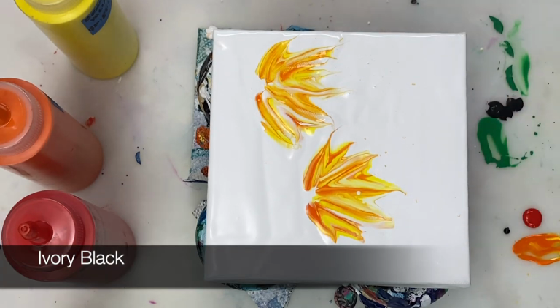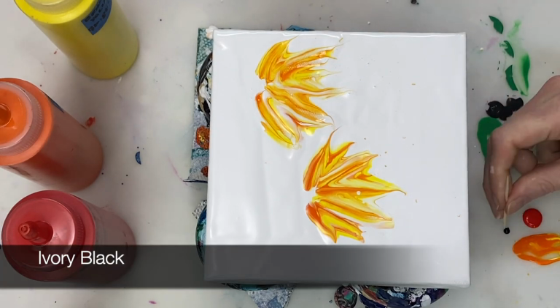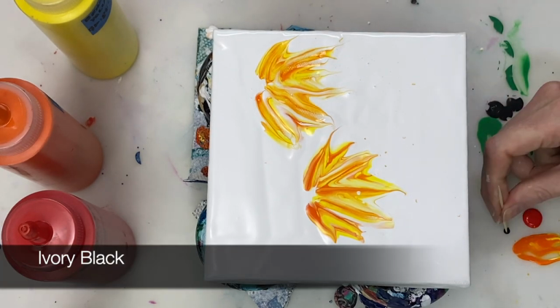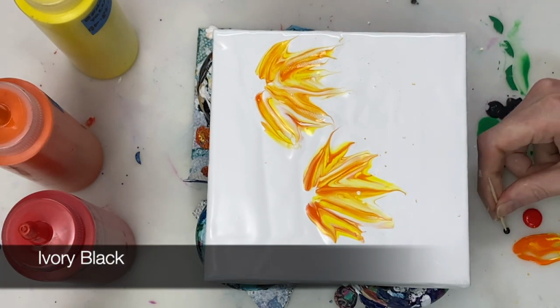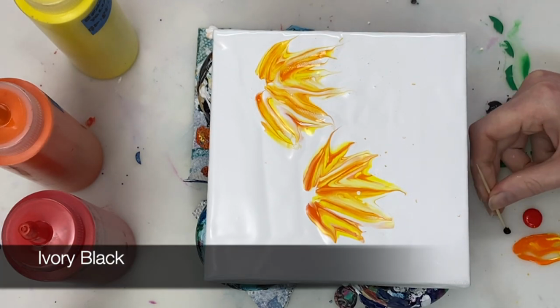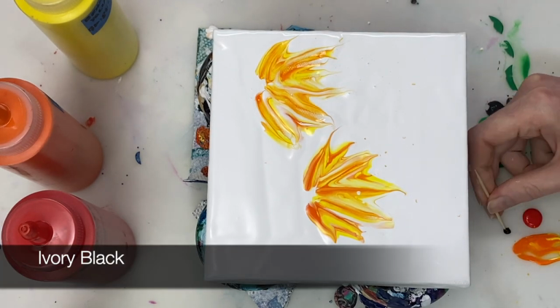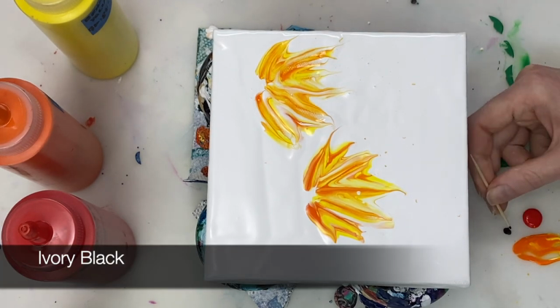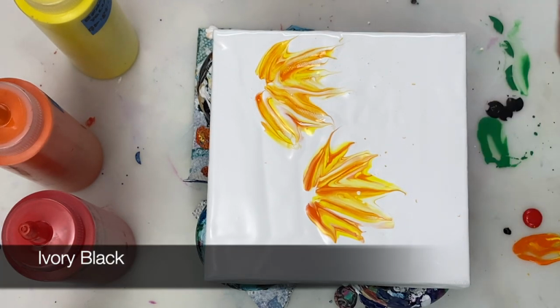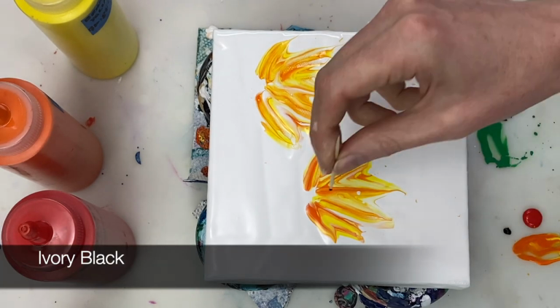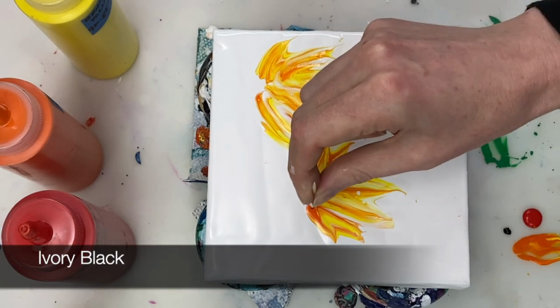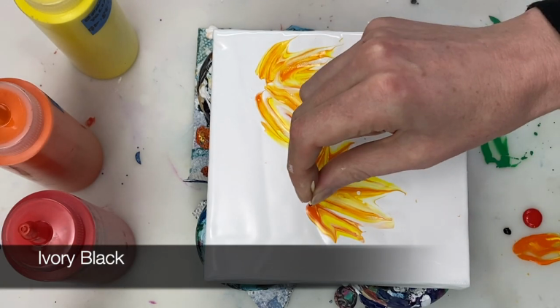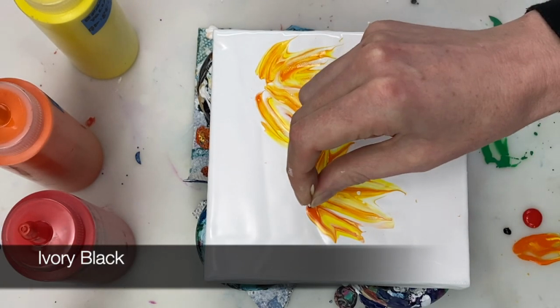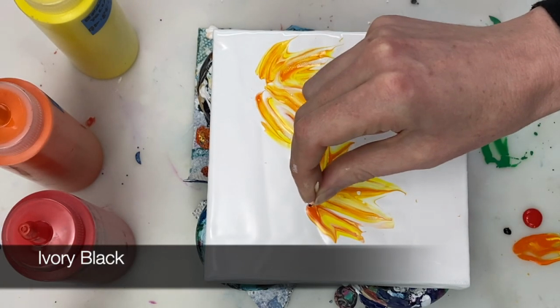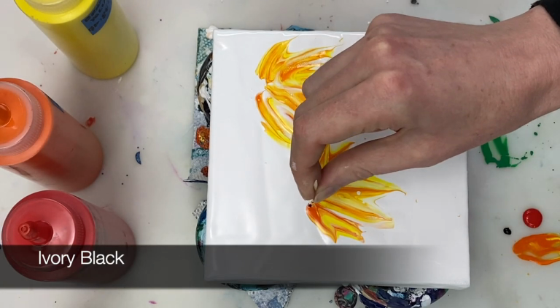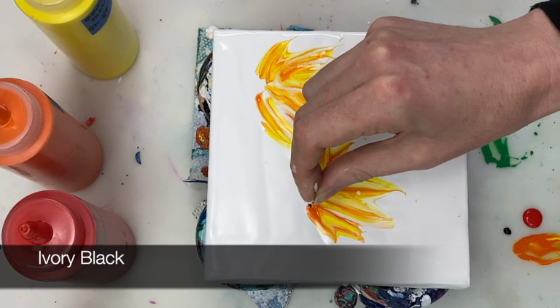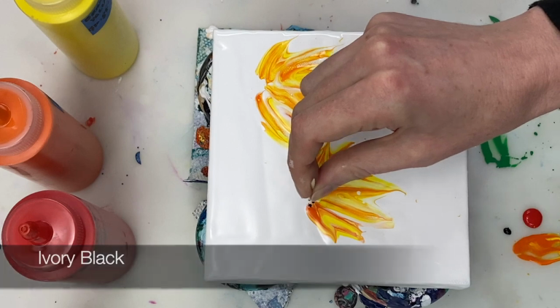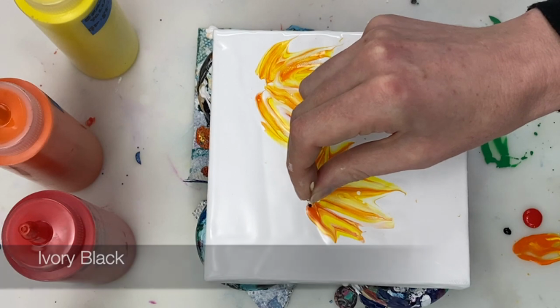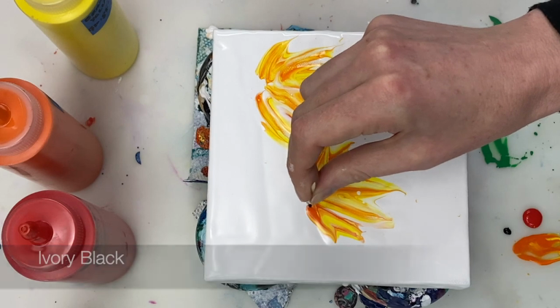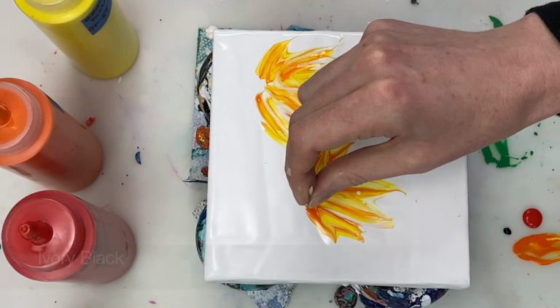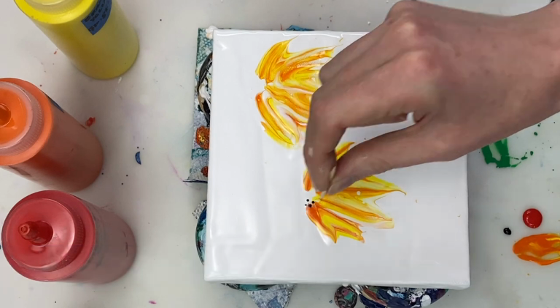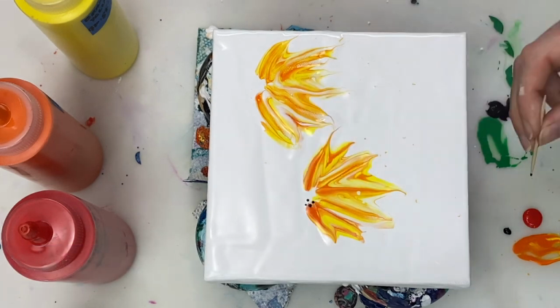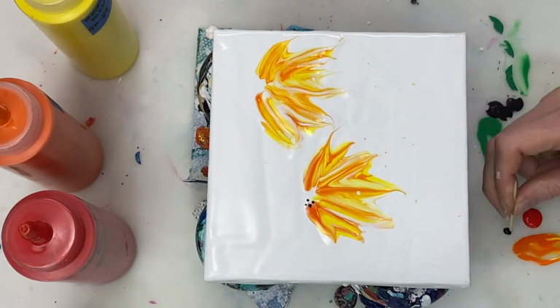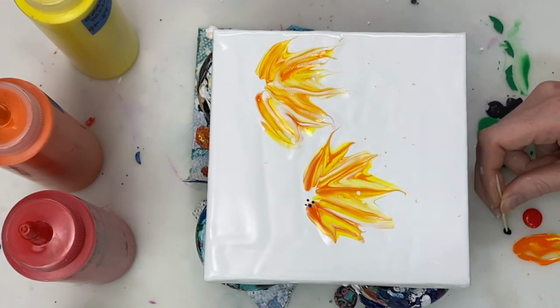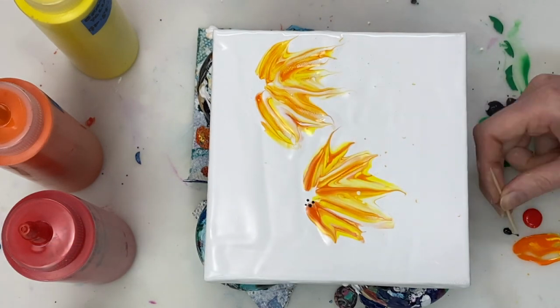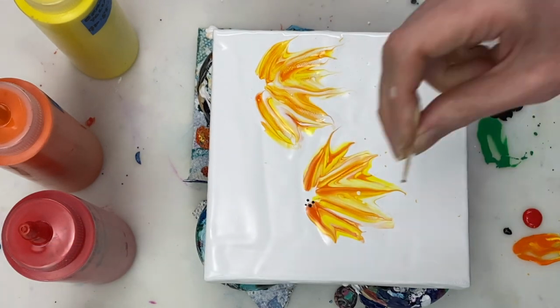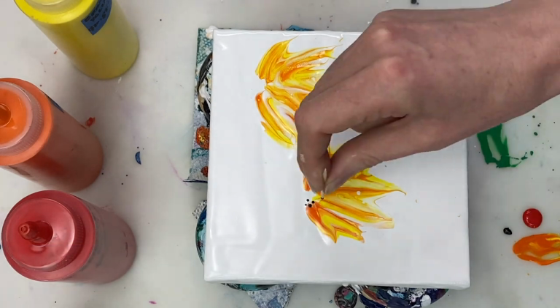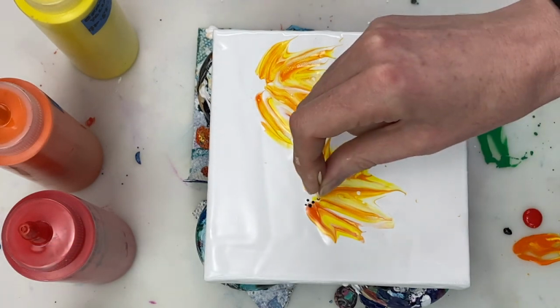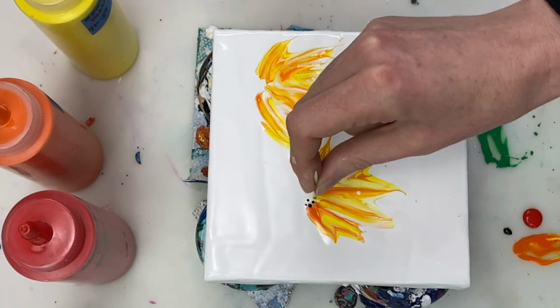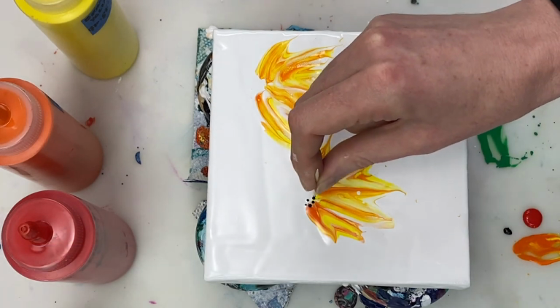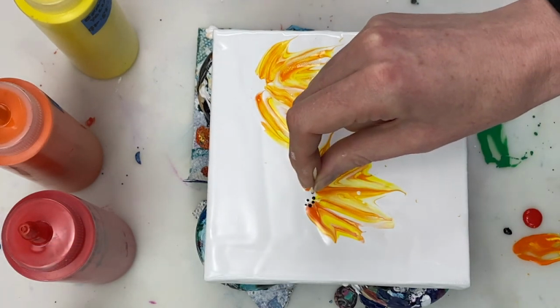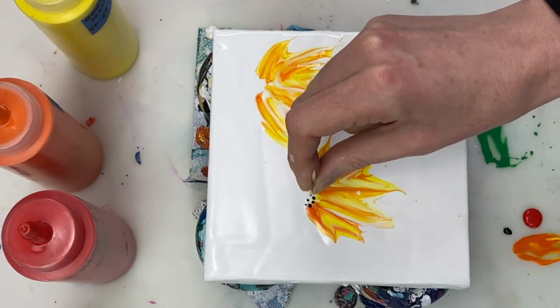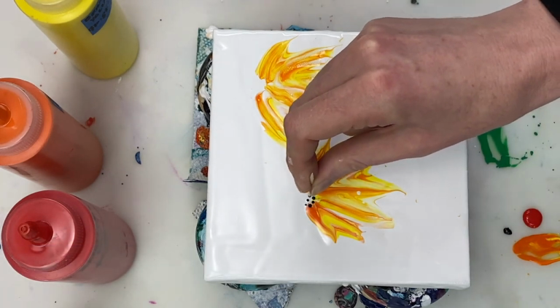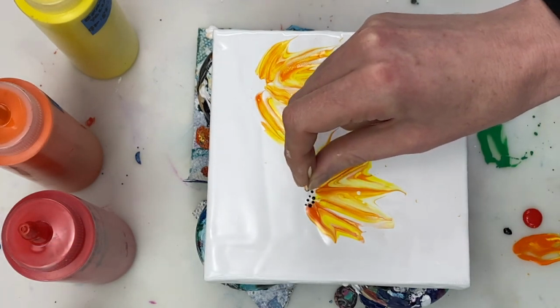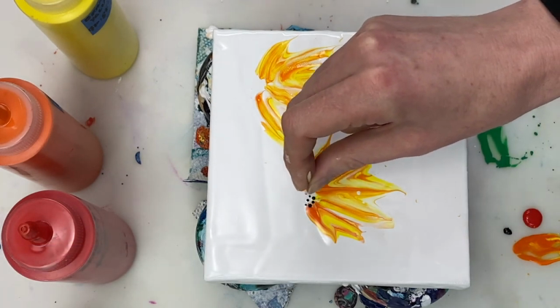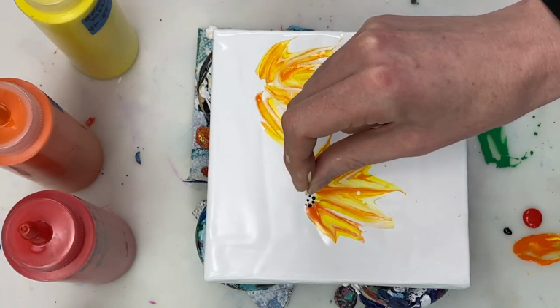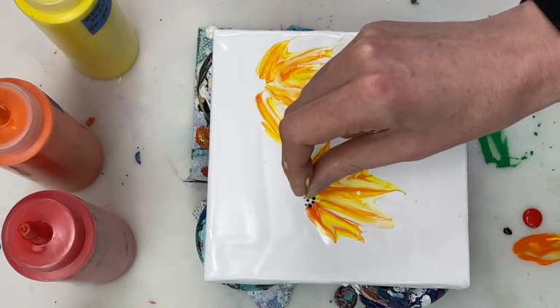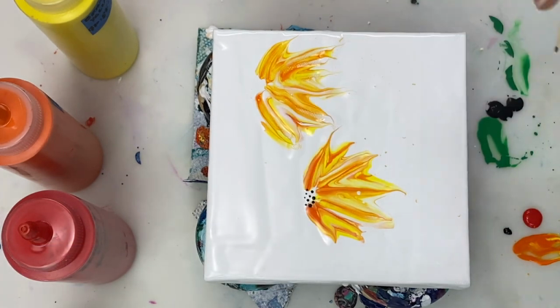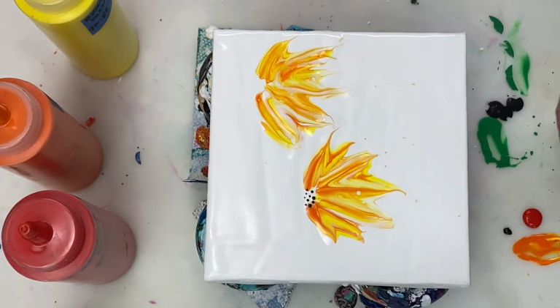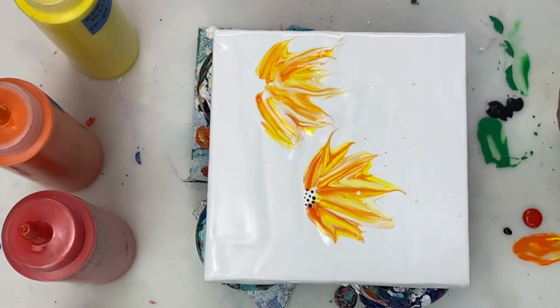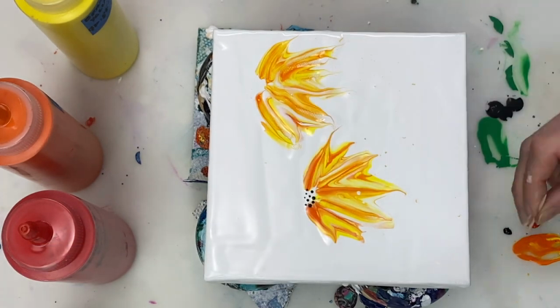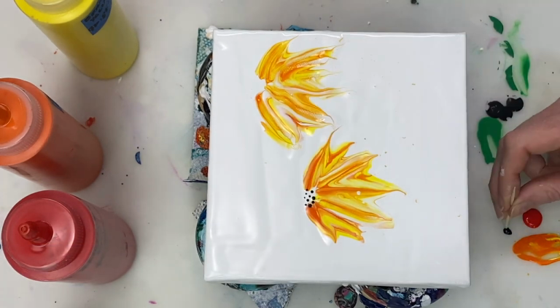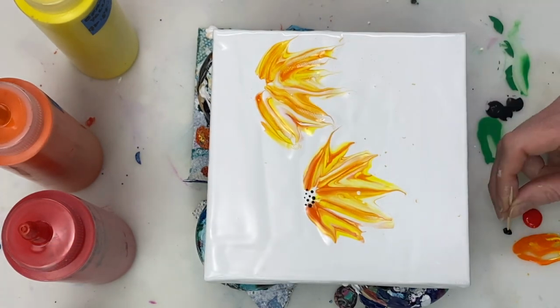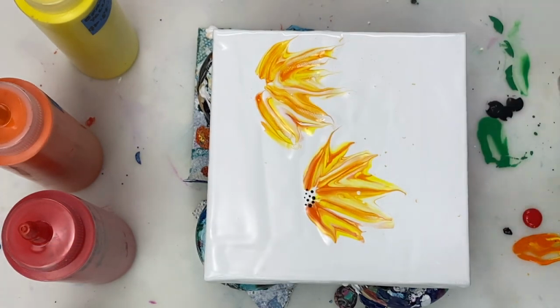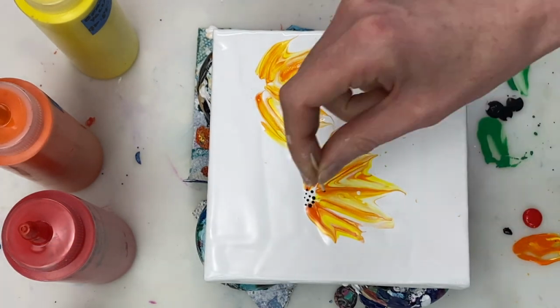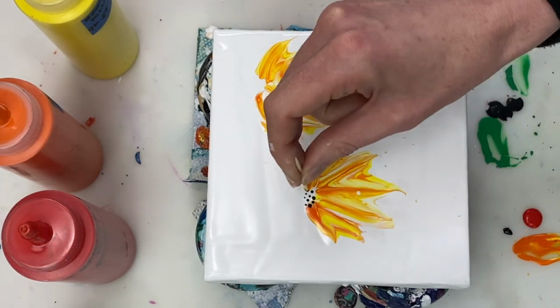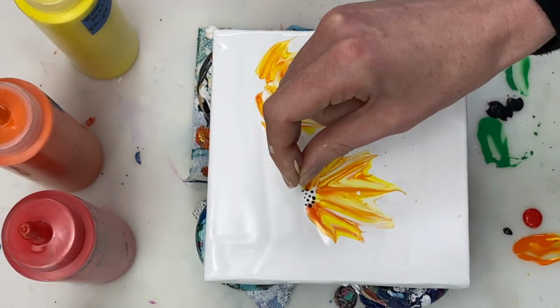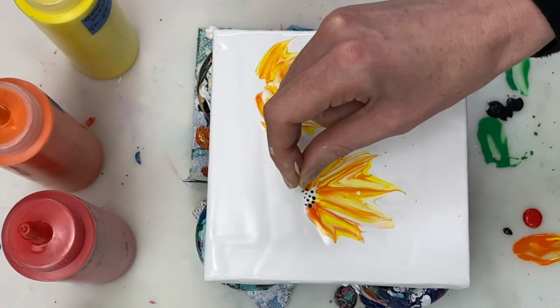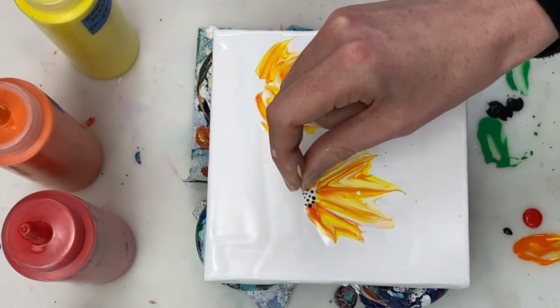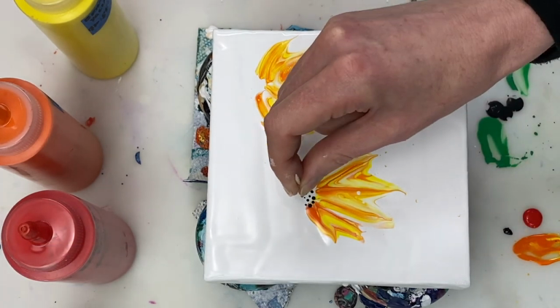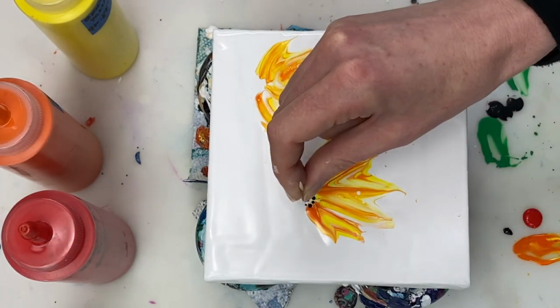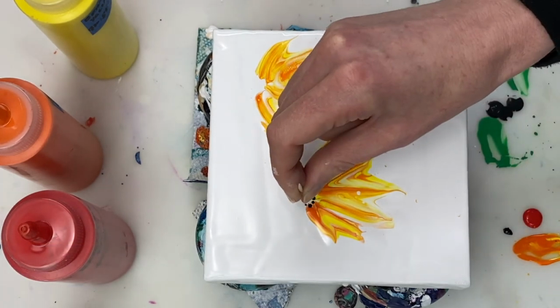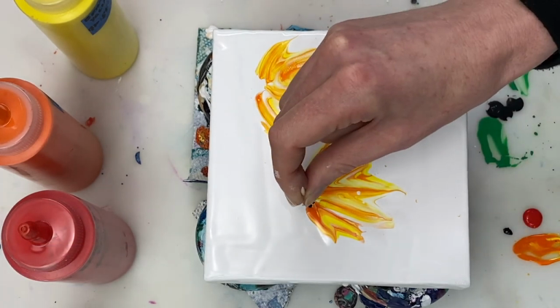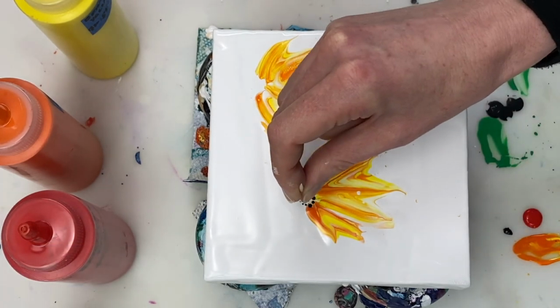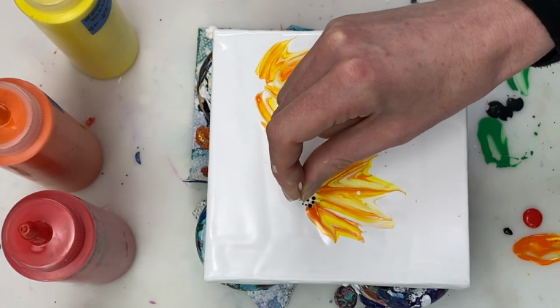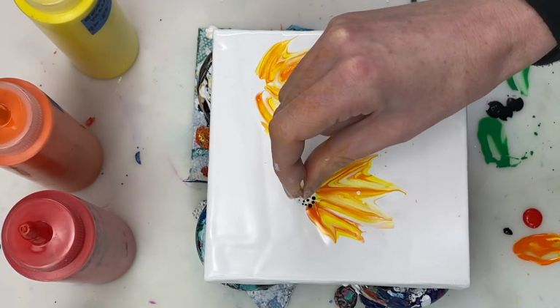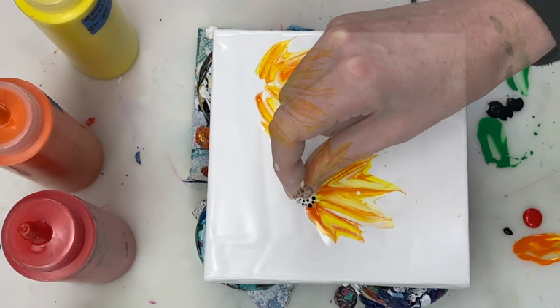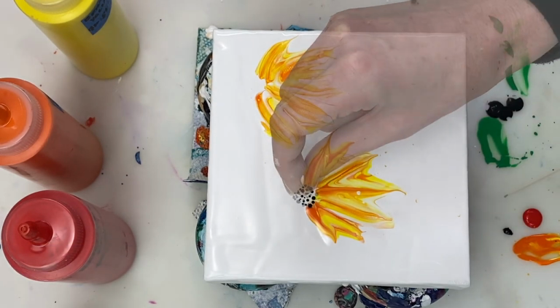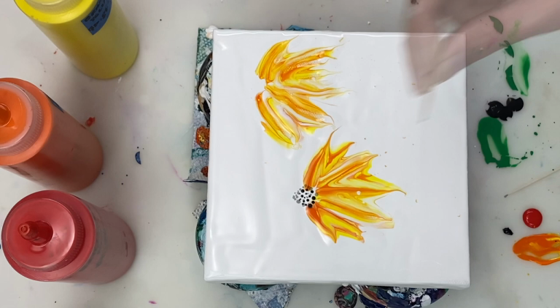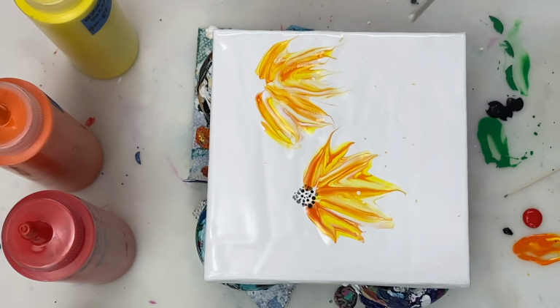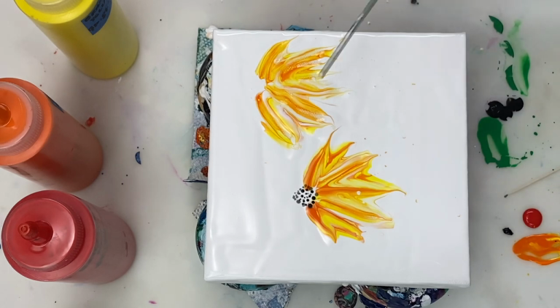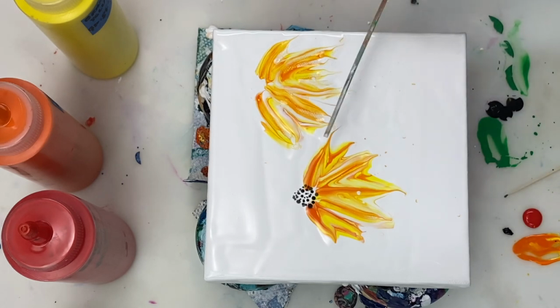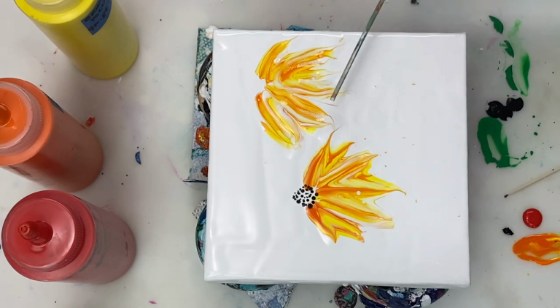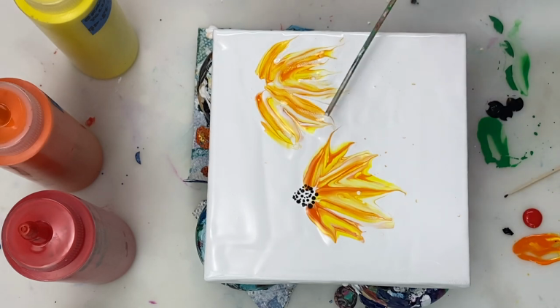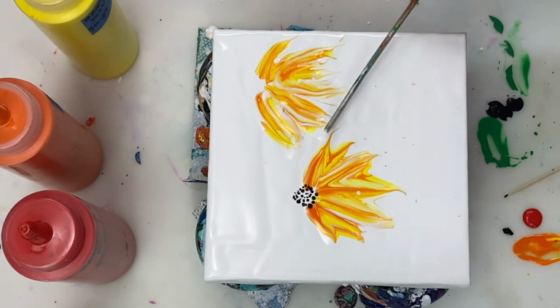To create the center of the flower, I'm using some ivory black paint and a toothpick to add some dots.